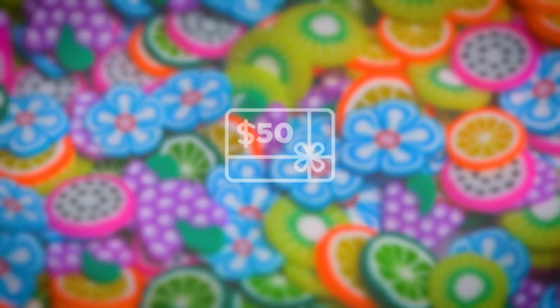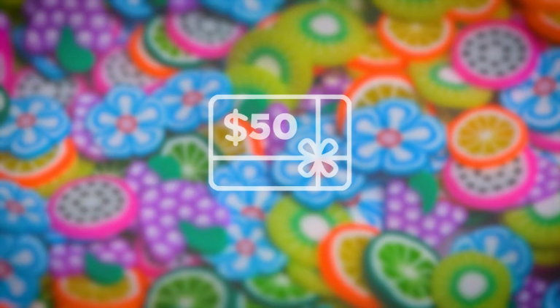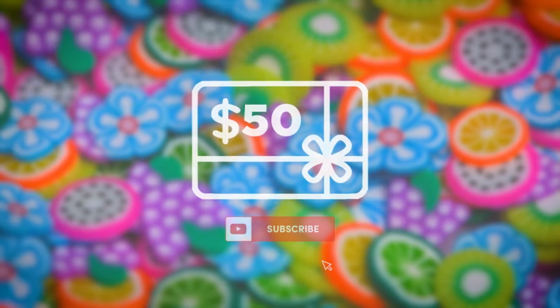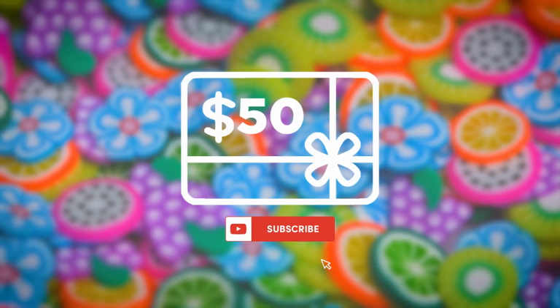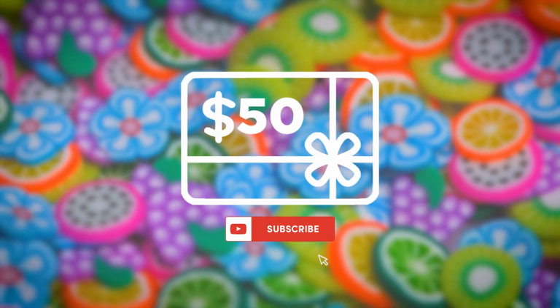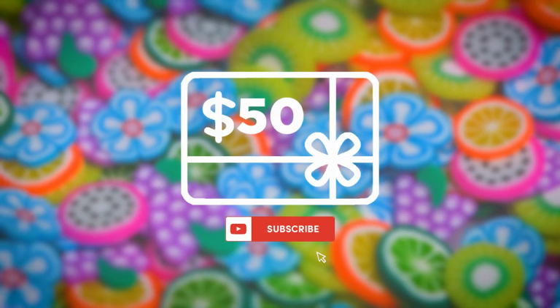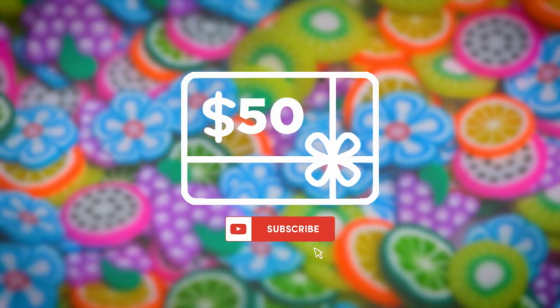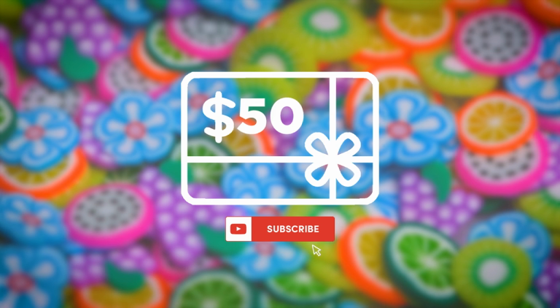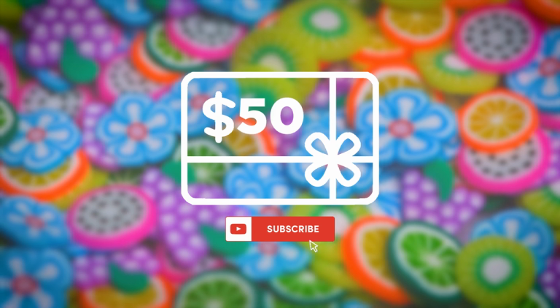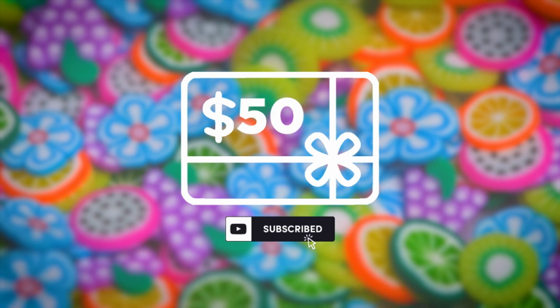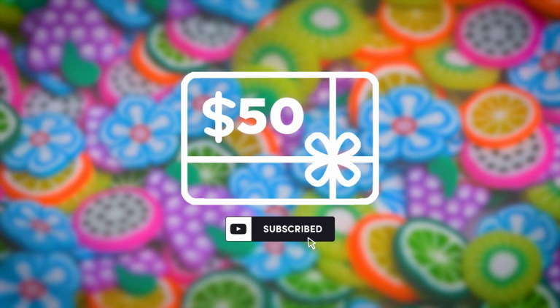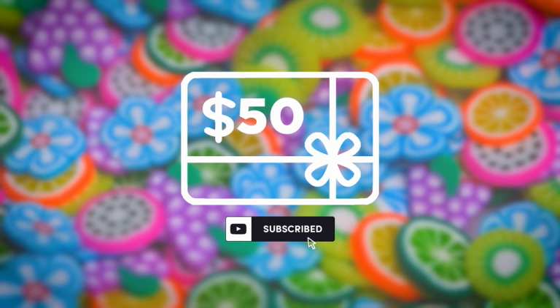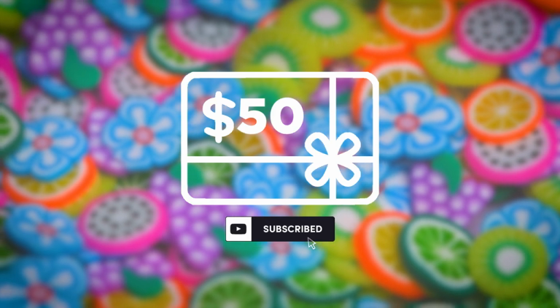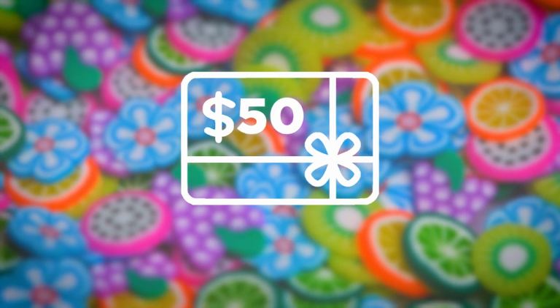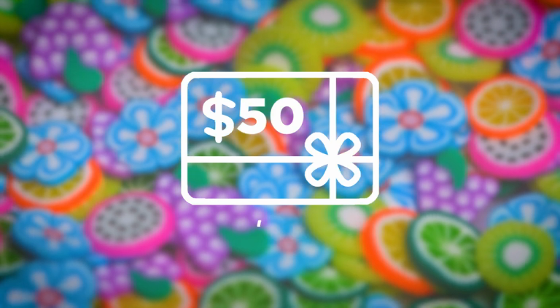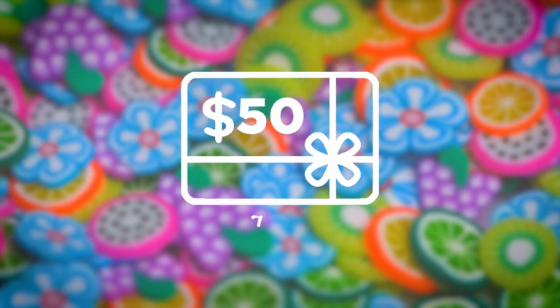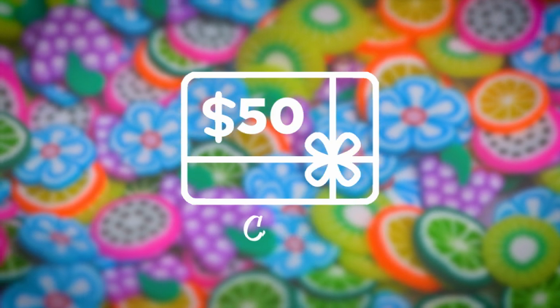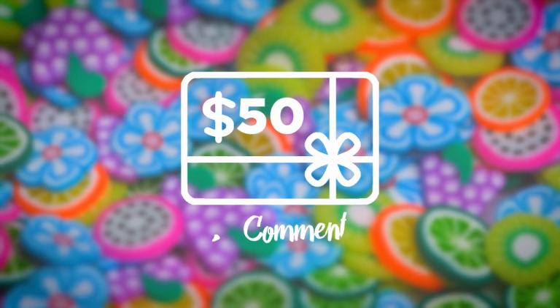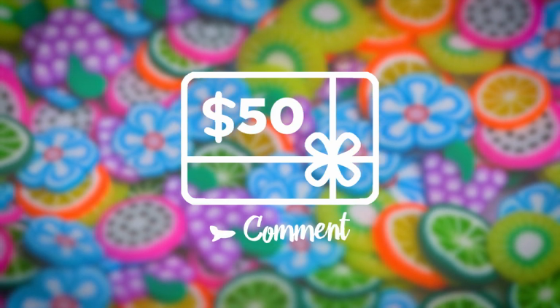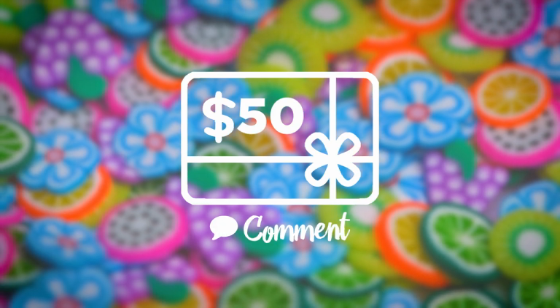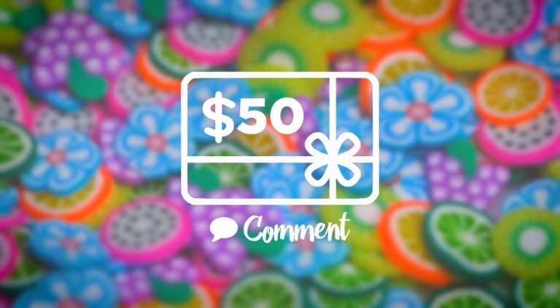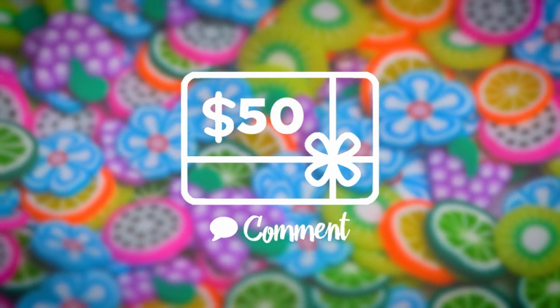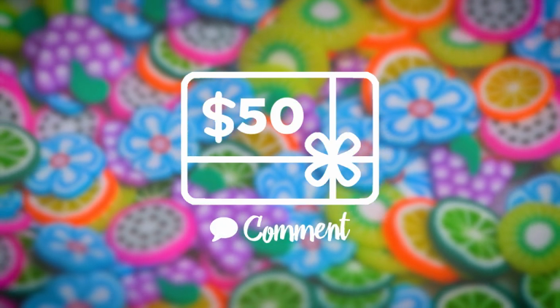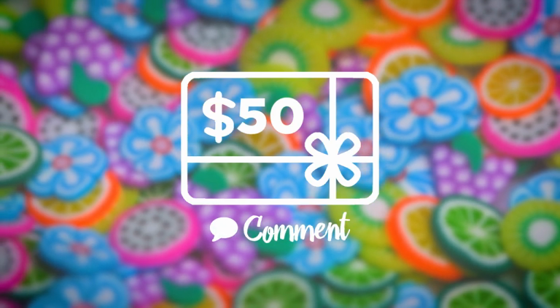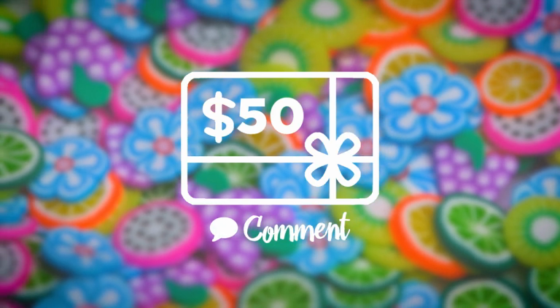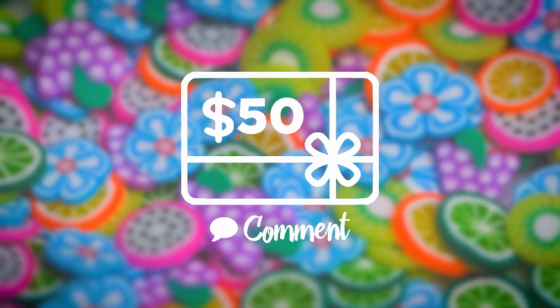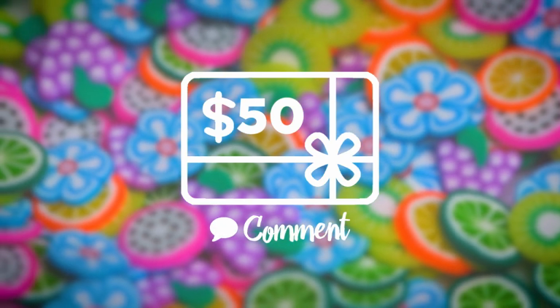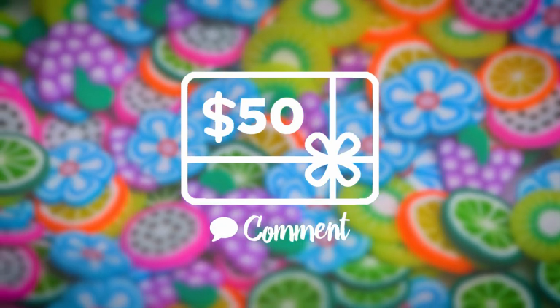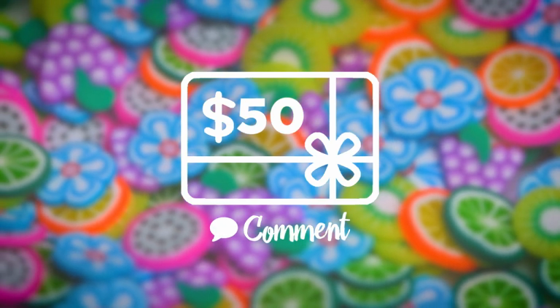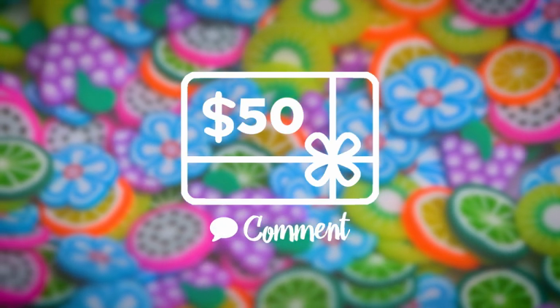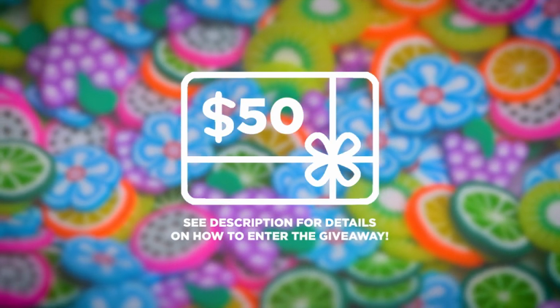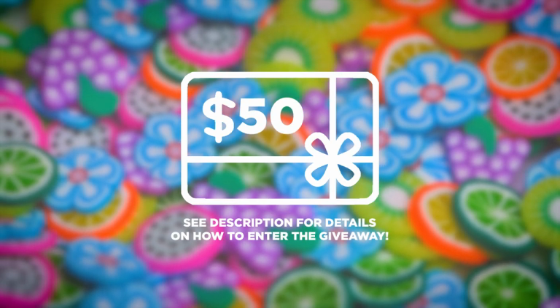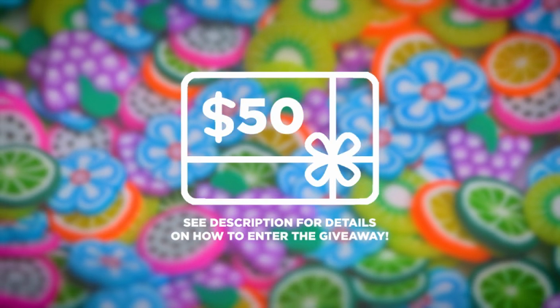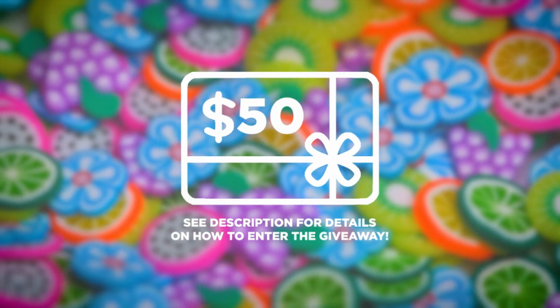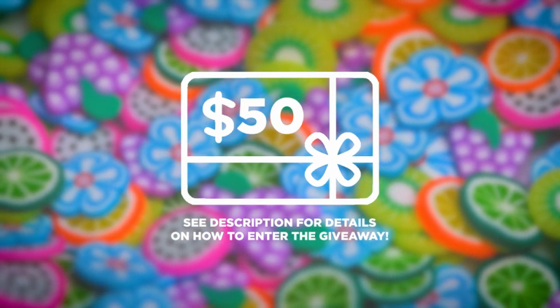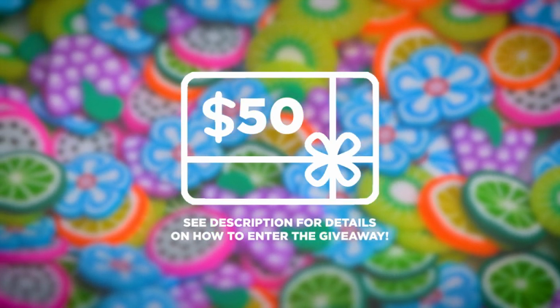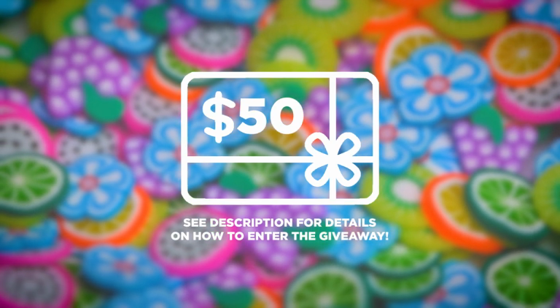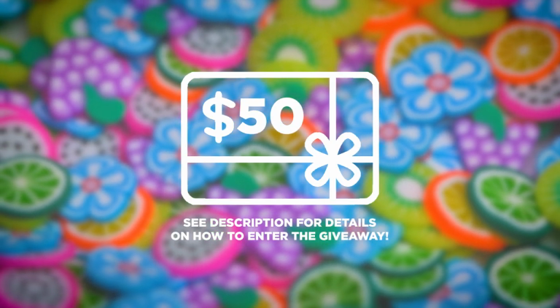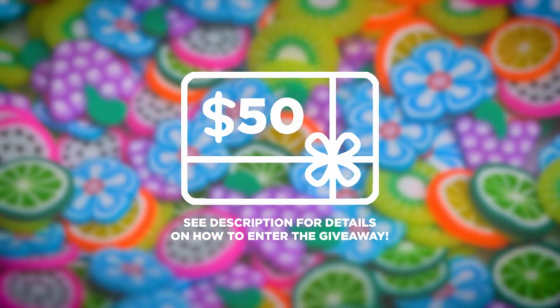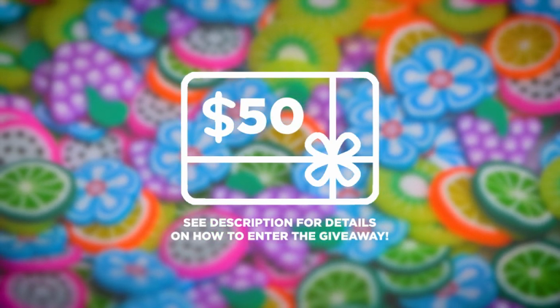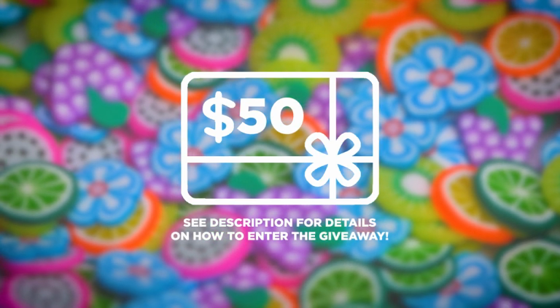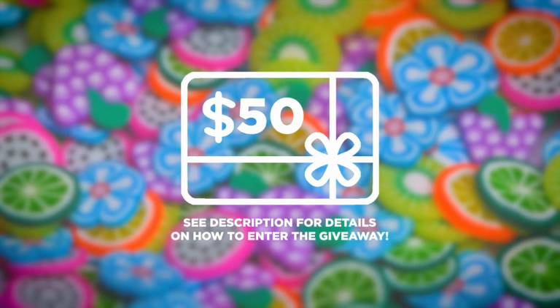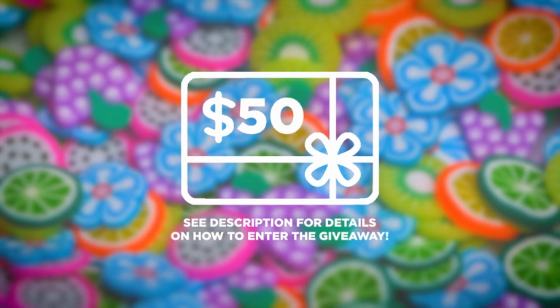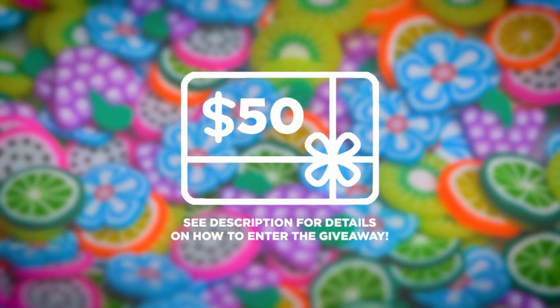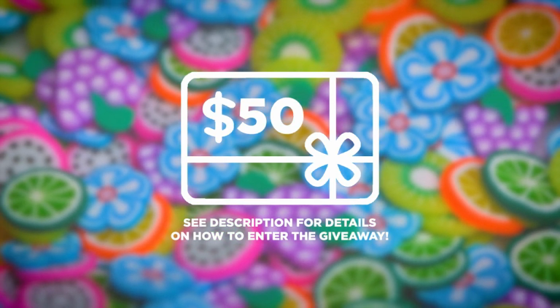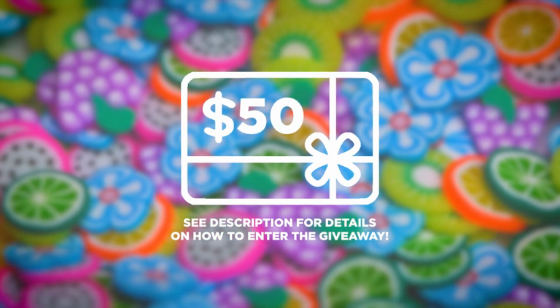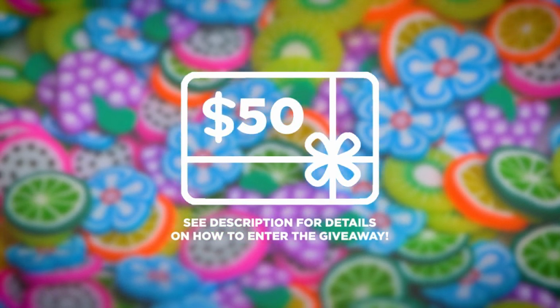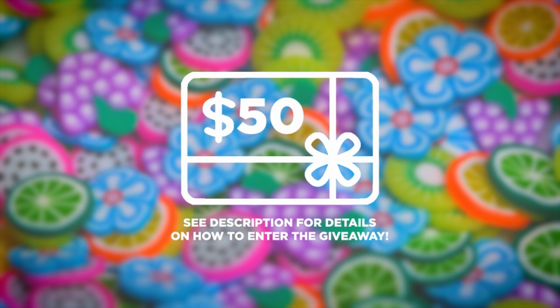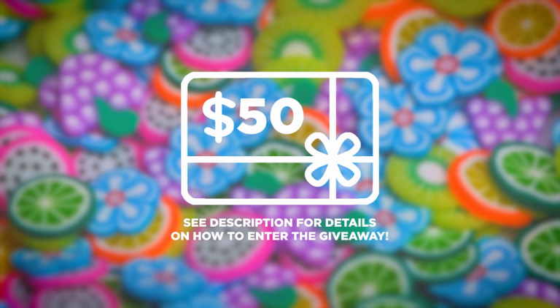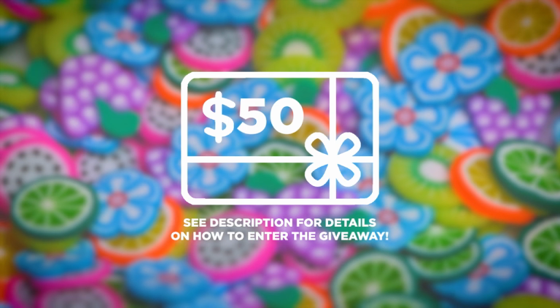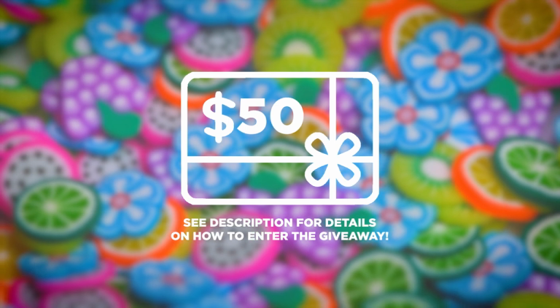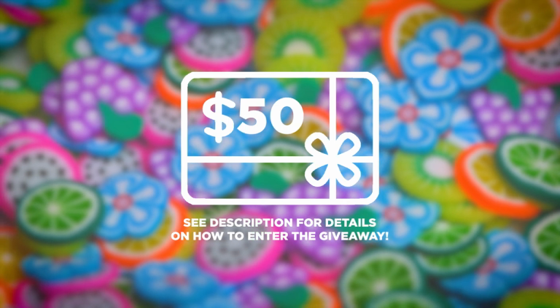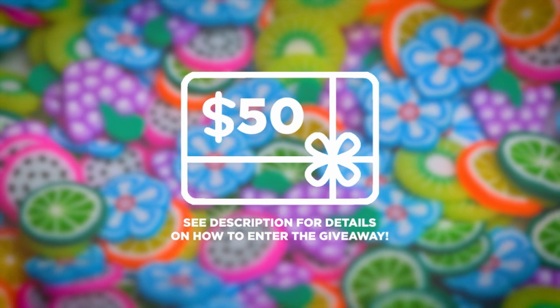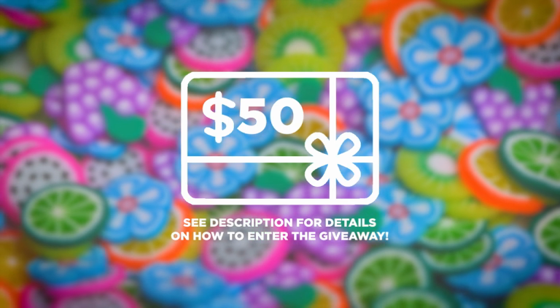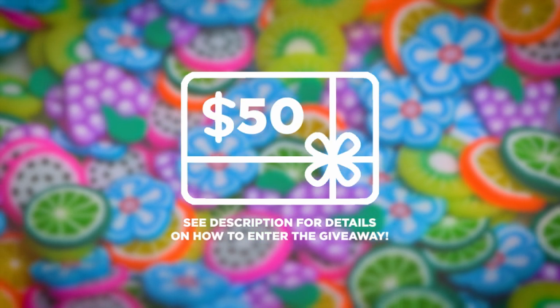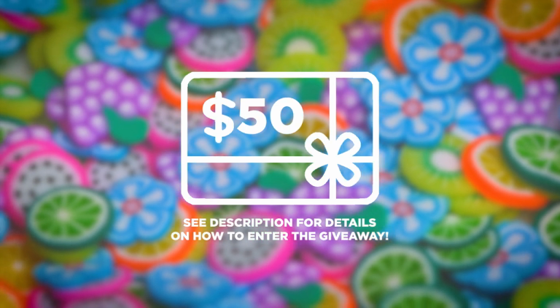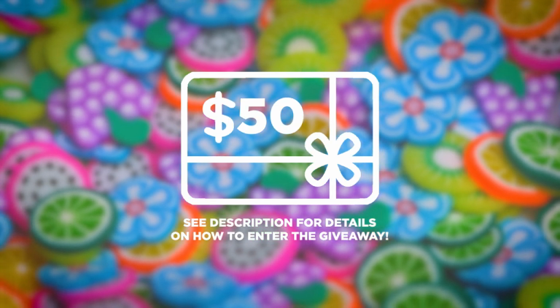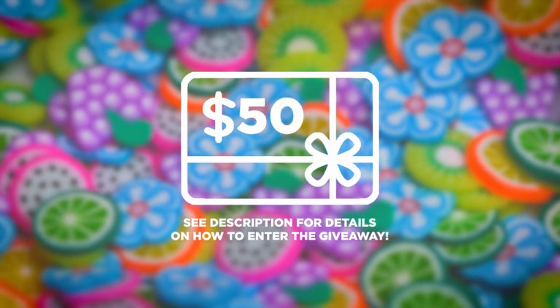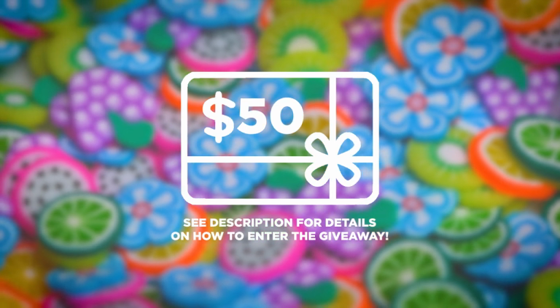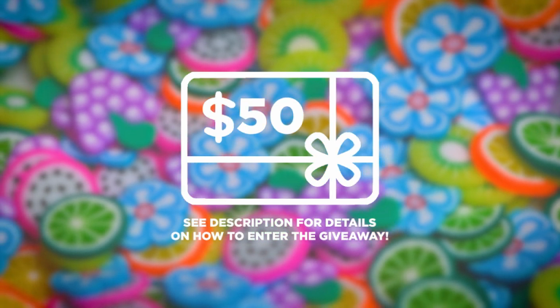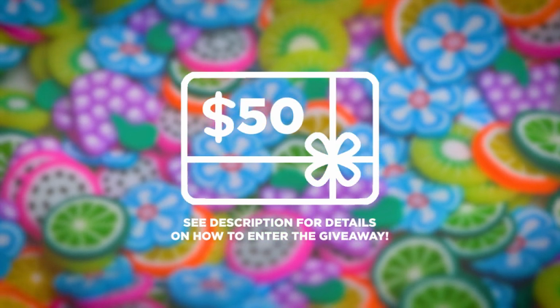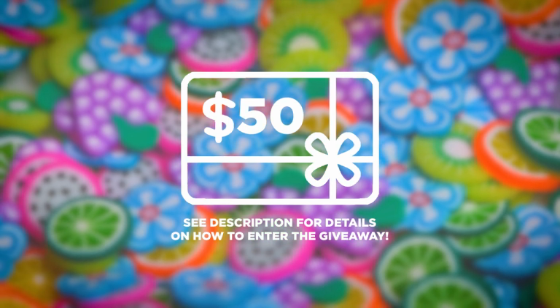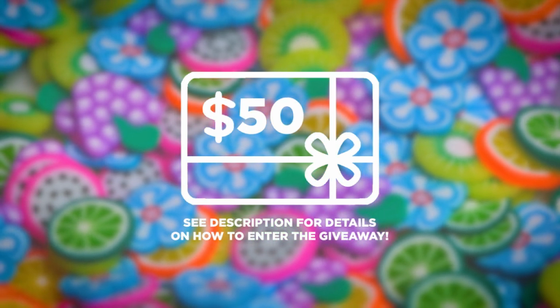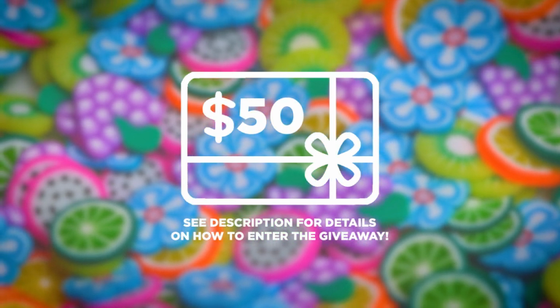Subscribe and comment below for your chance to win $50 in a gift code that you can use to shop at YoungNails.com.